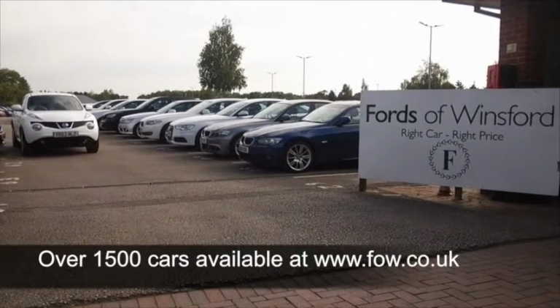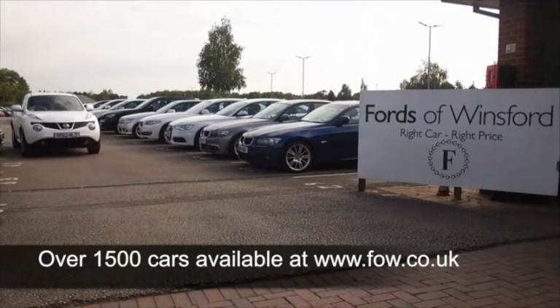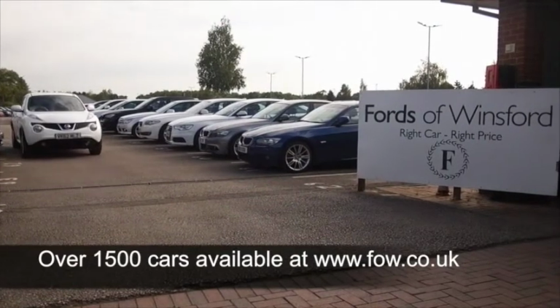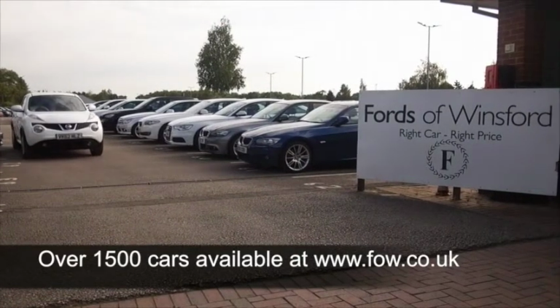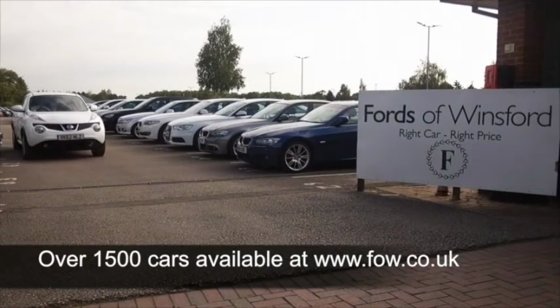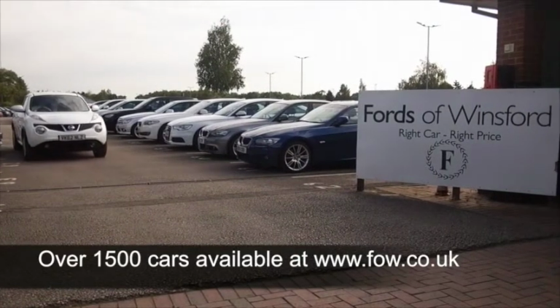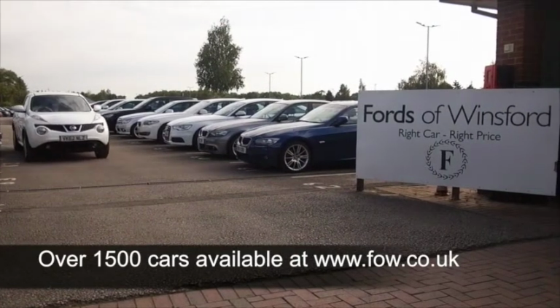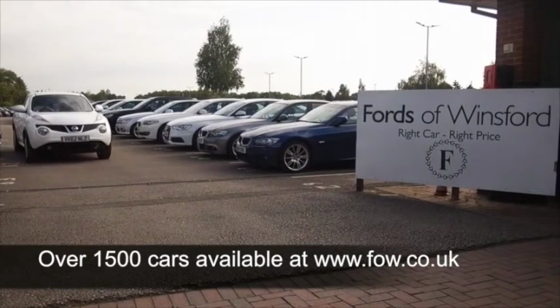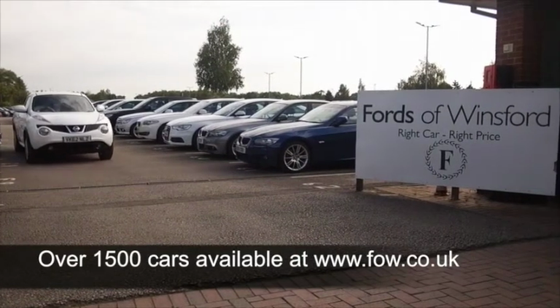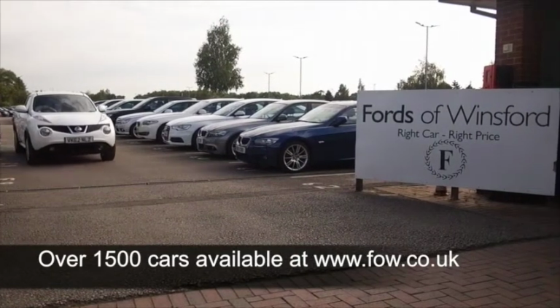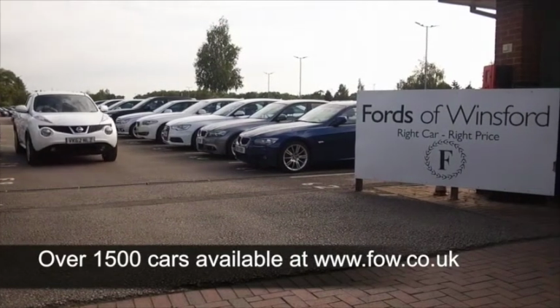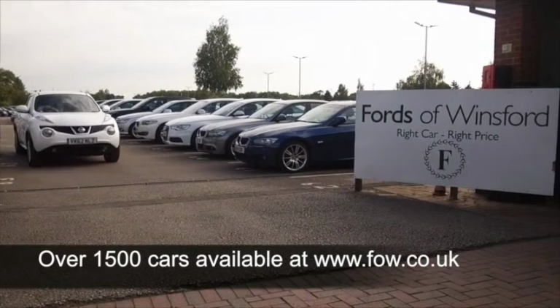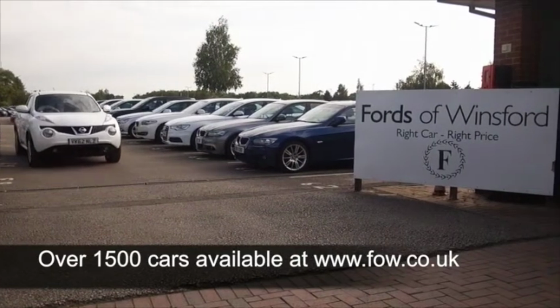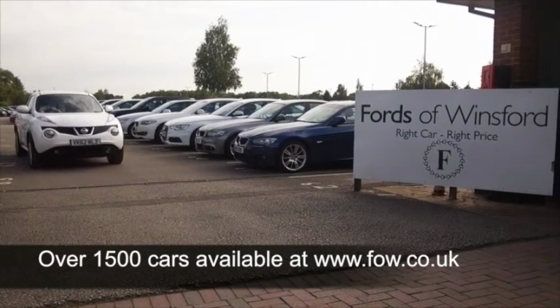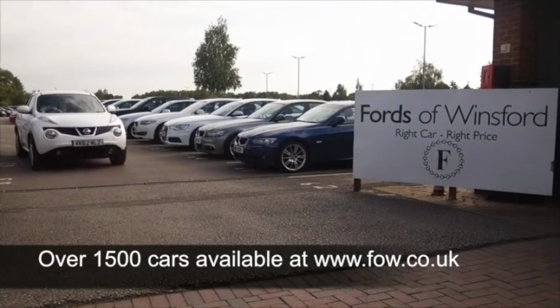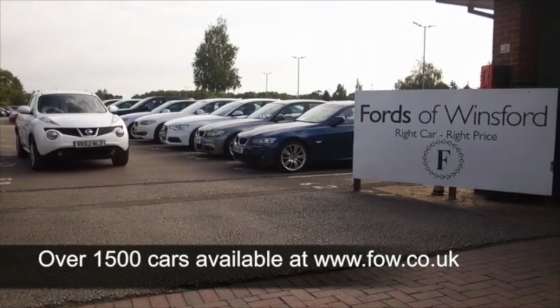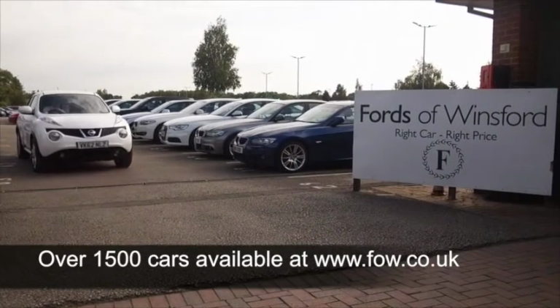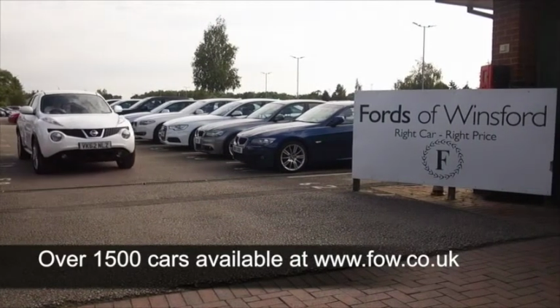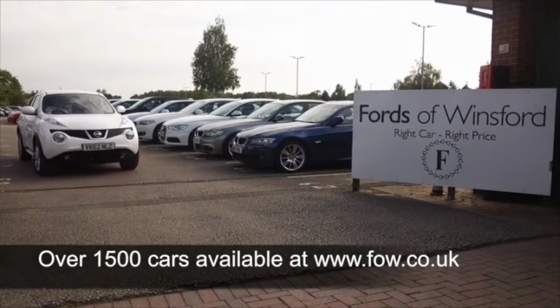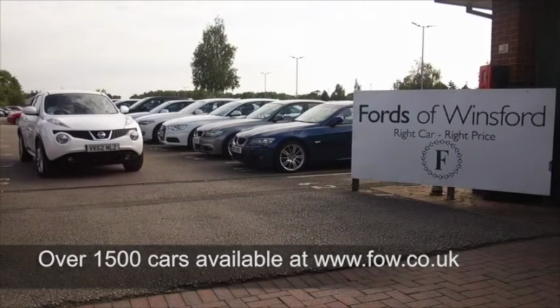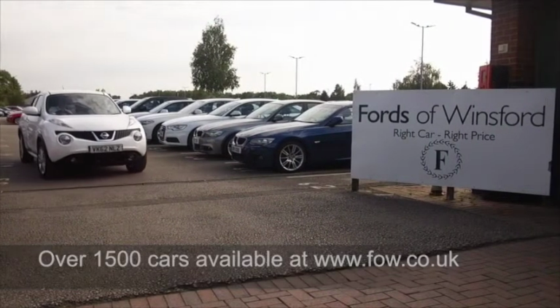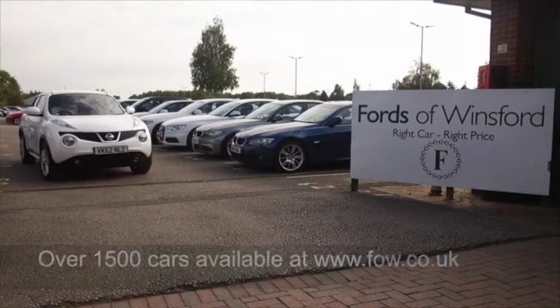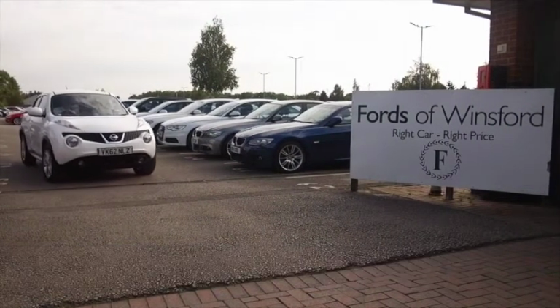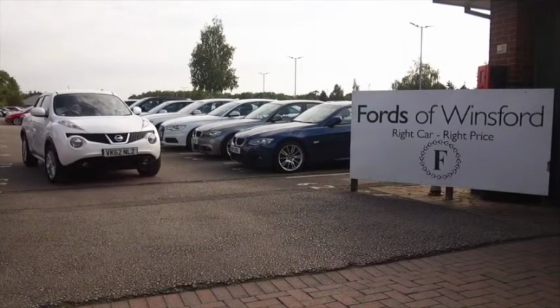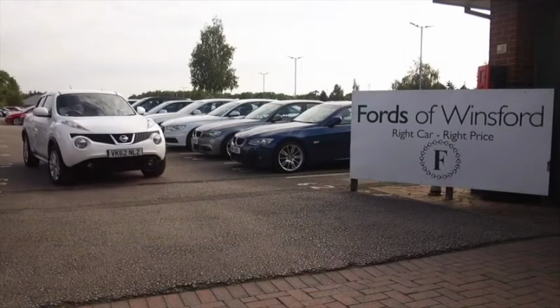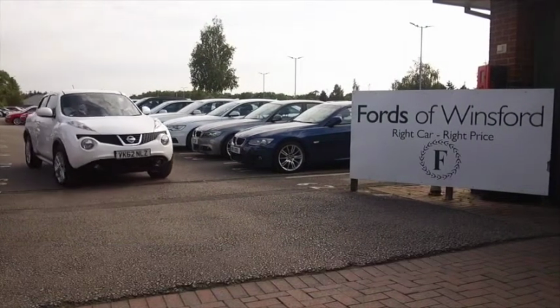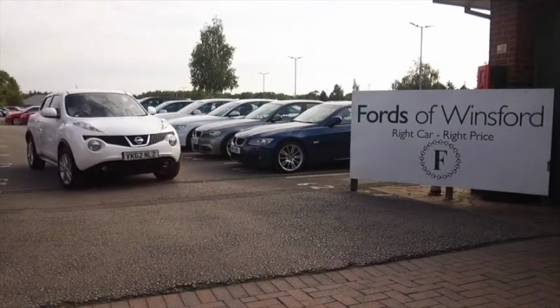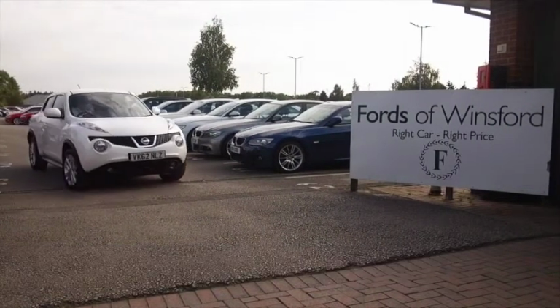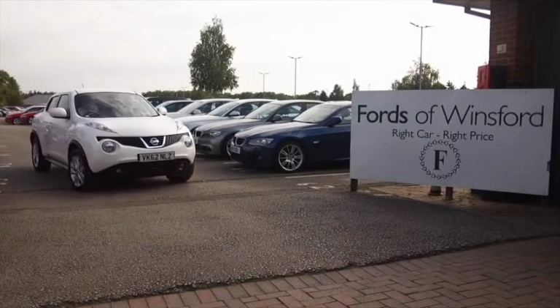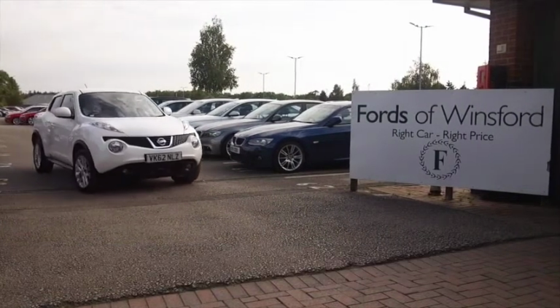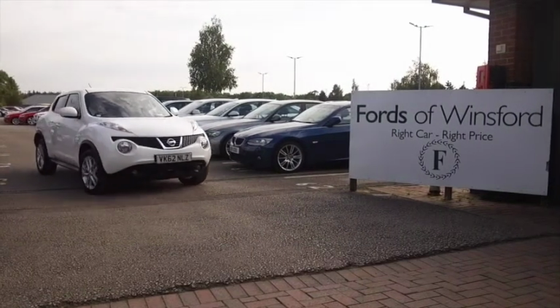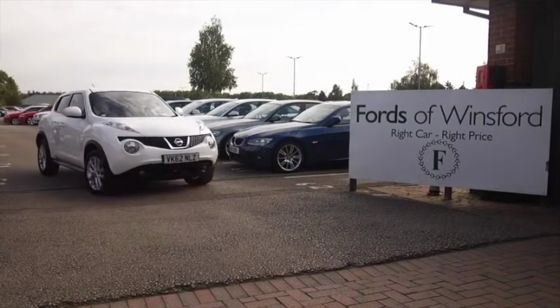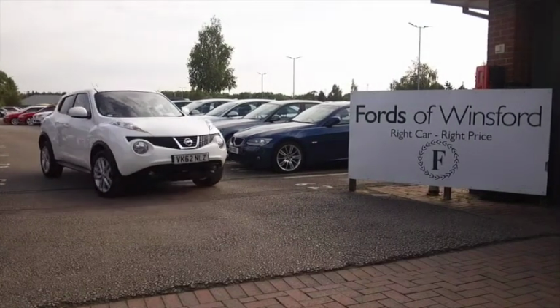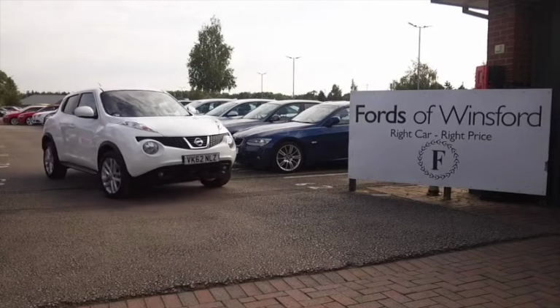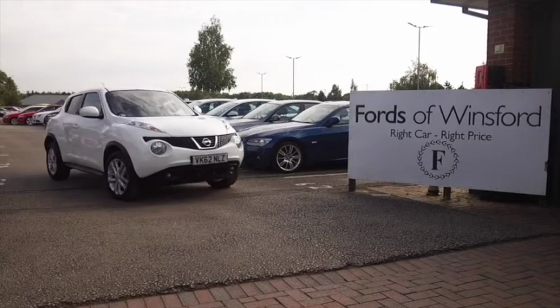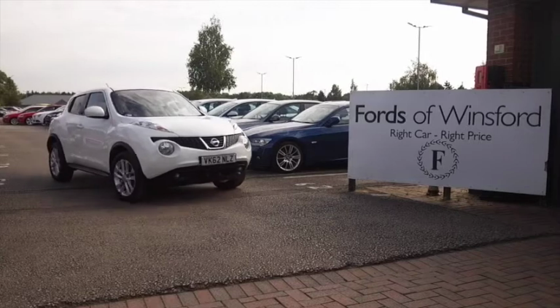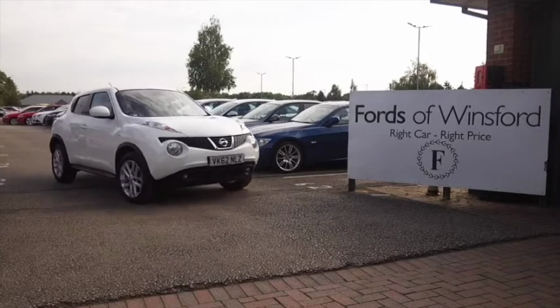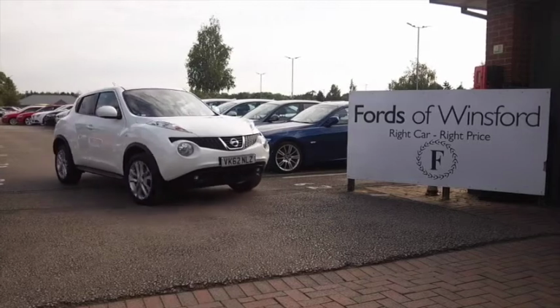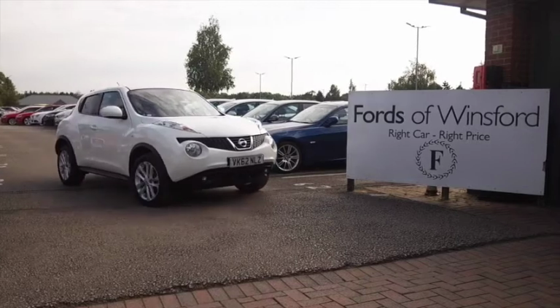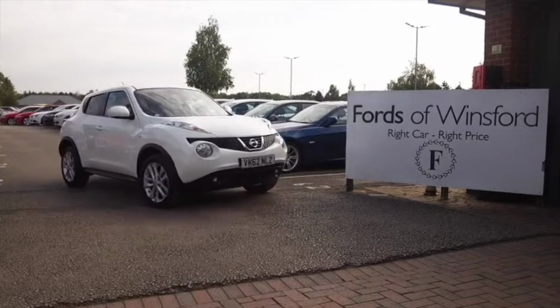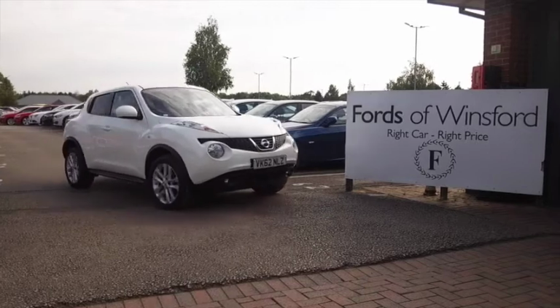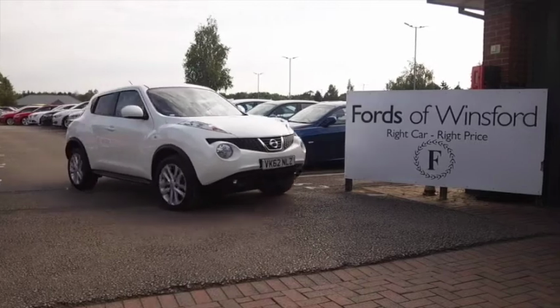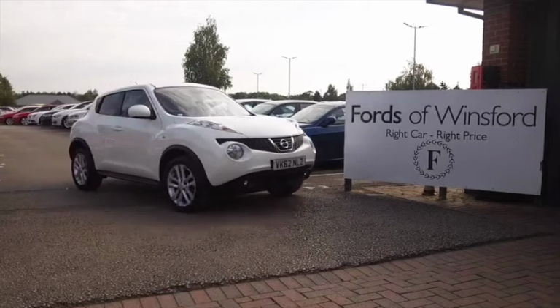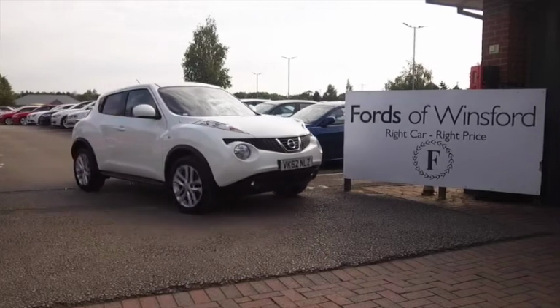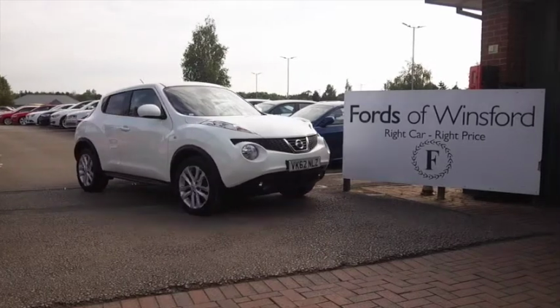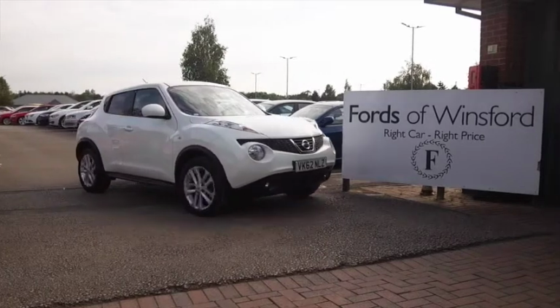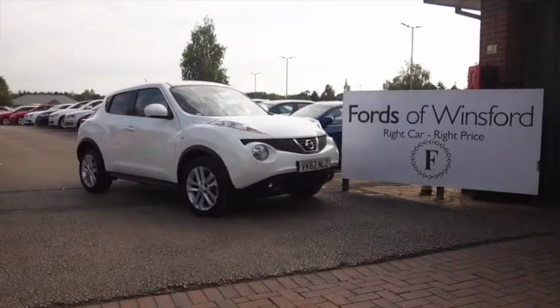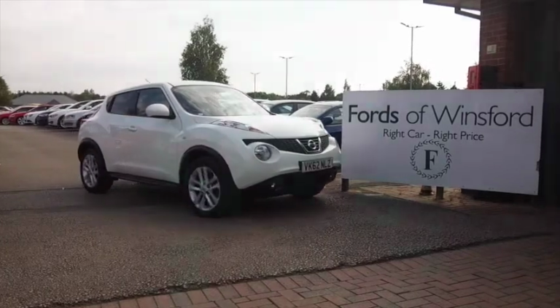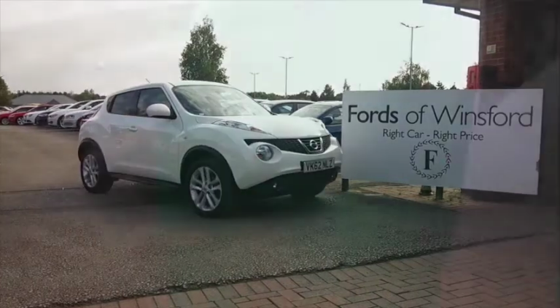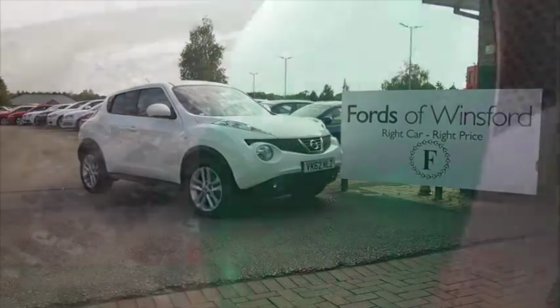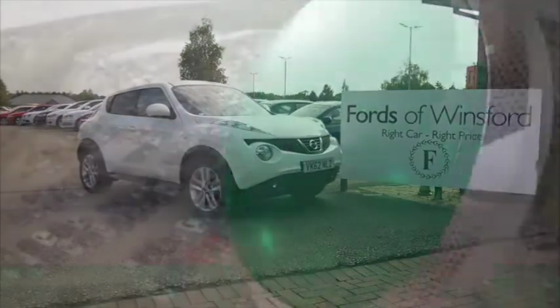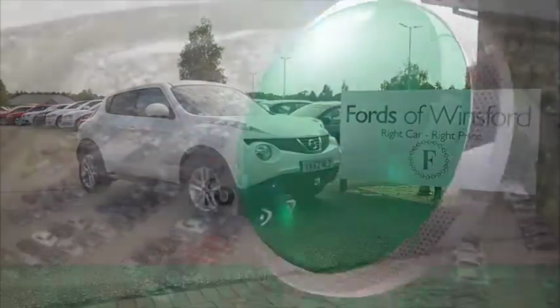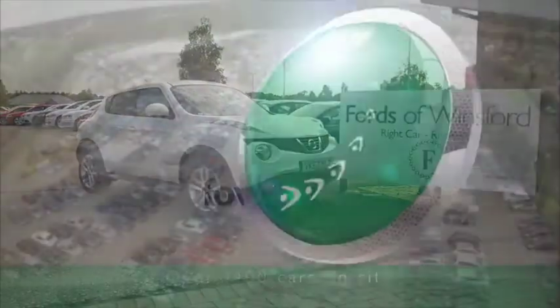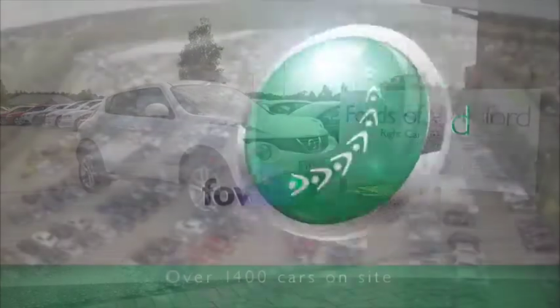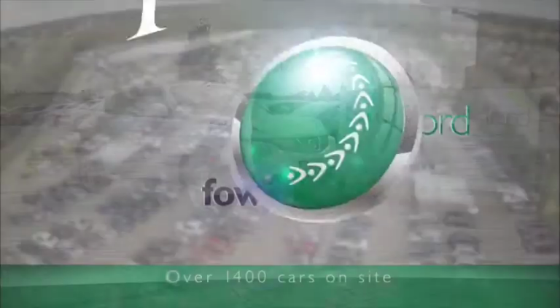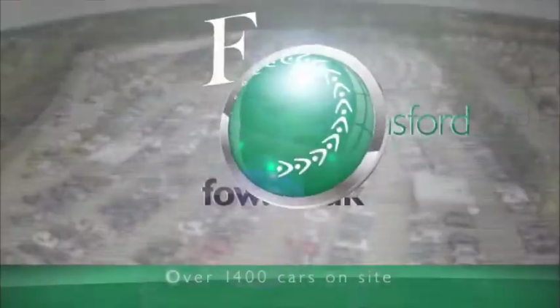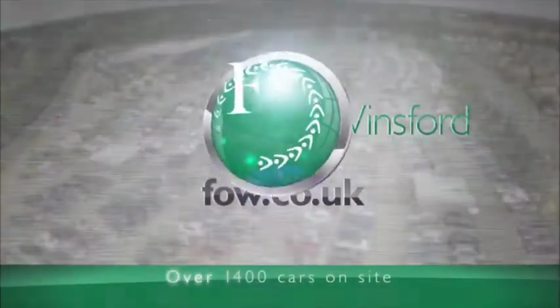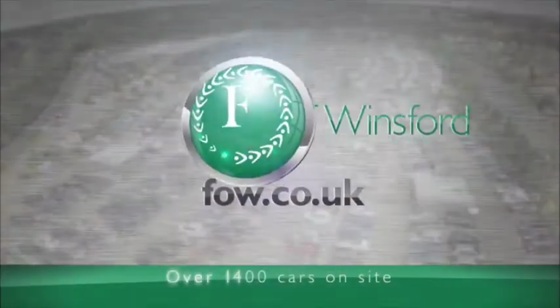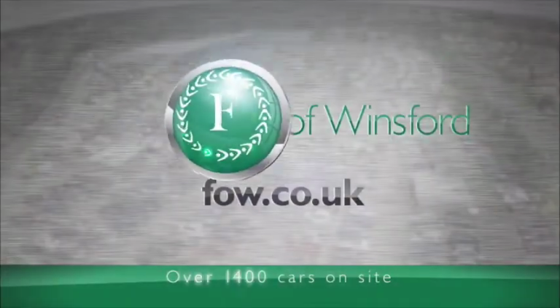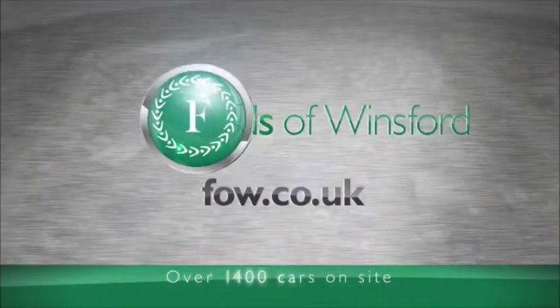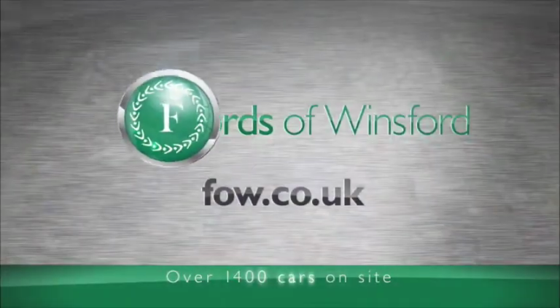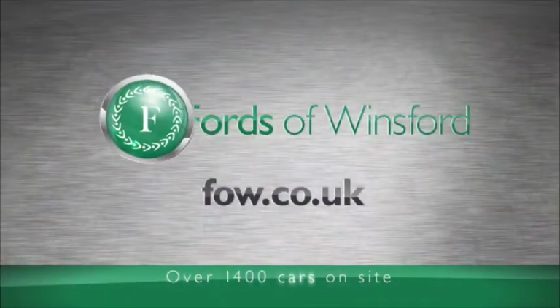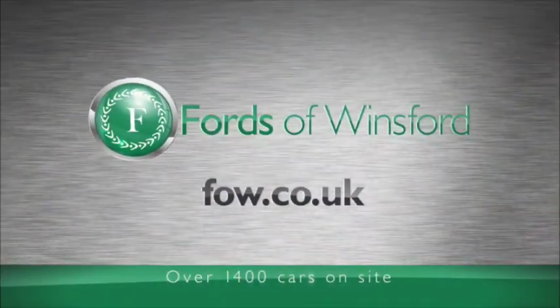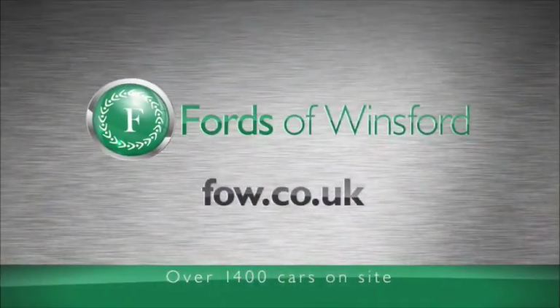So all in all, a great looking car. If you like the look of this car, why not ring and reserve?